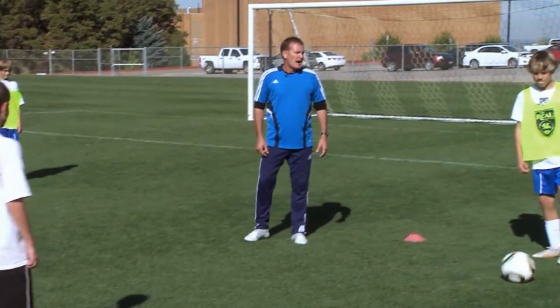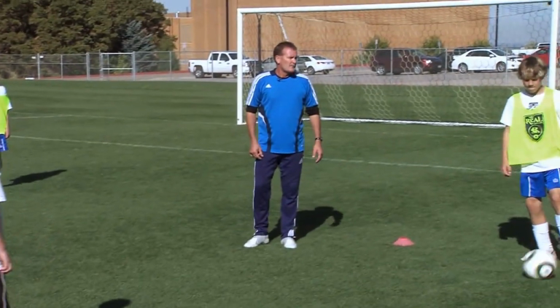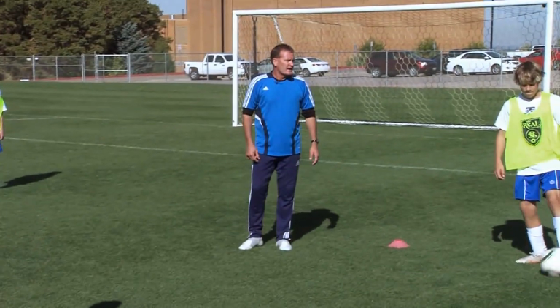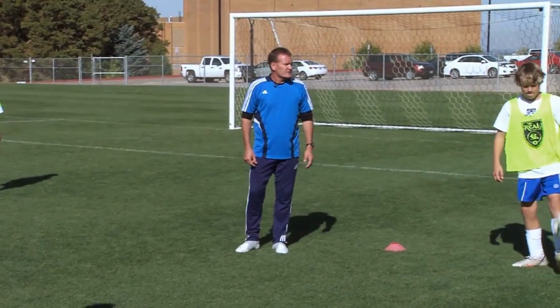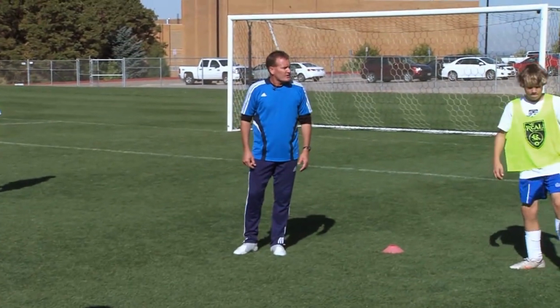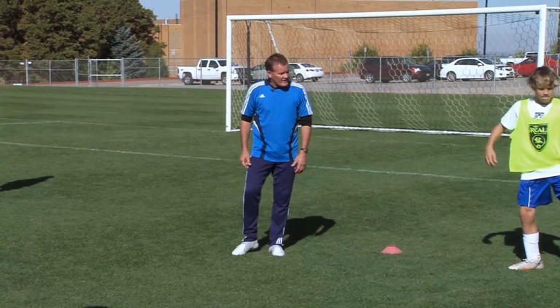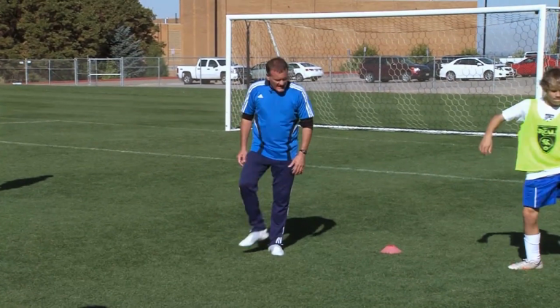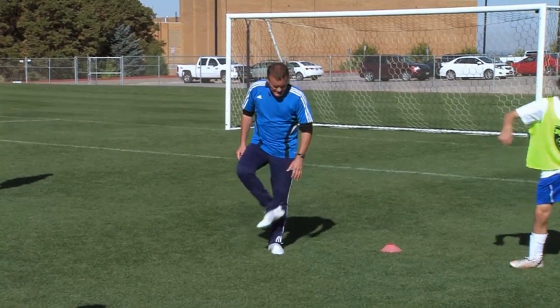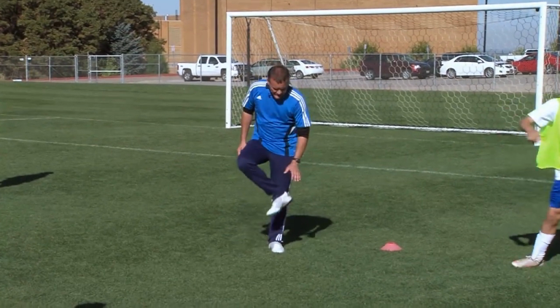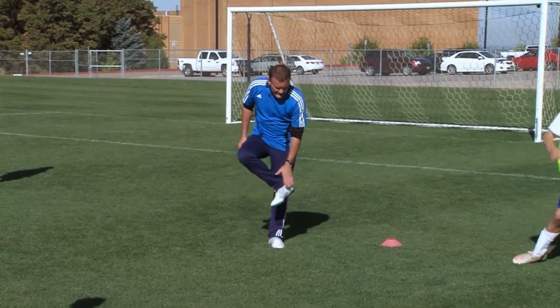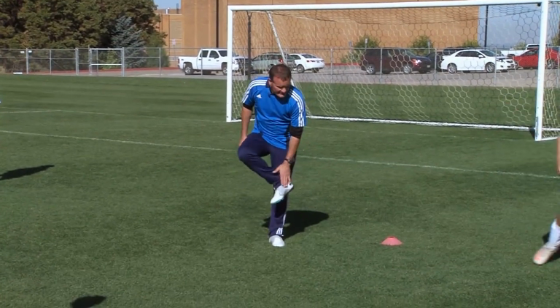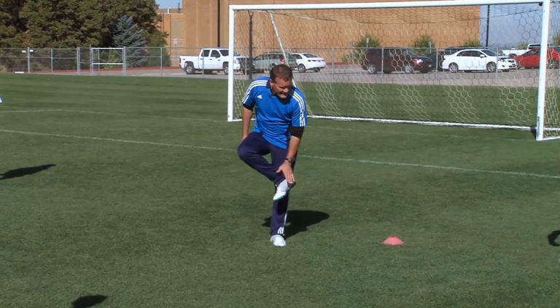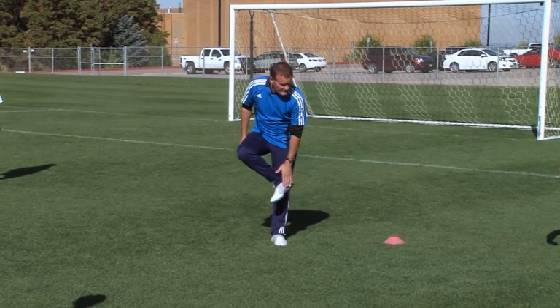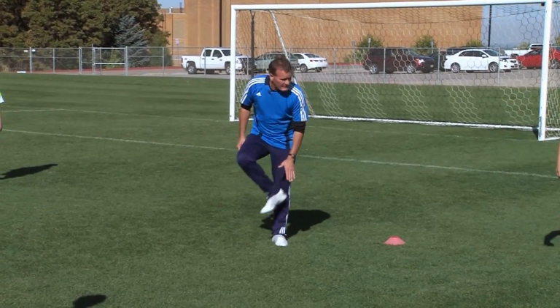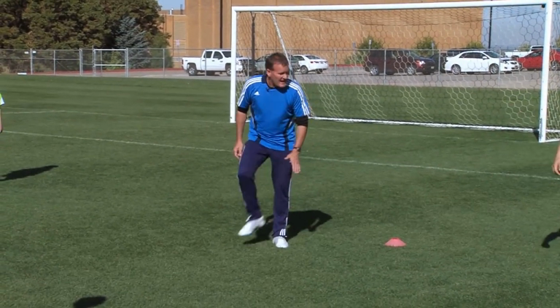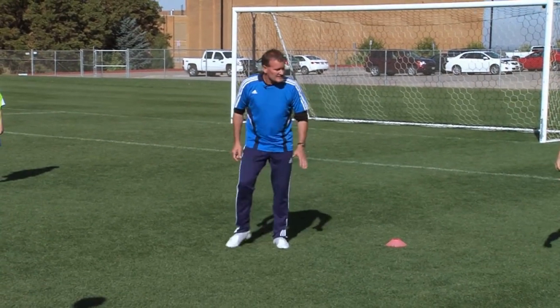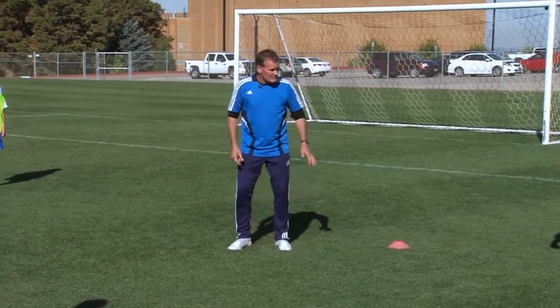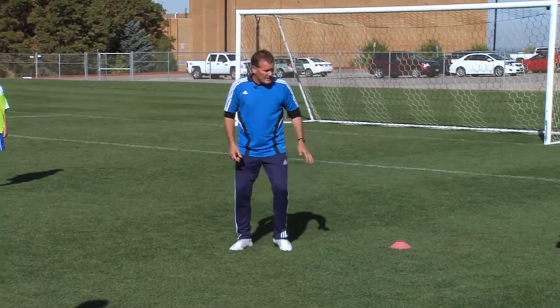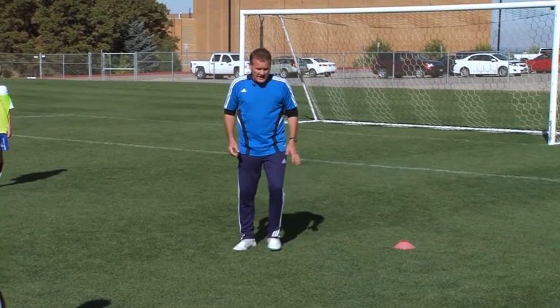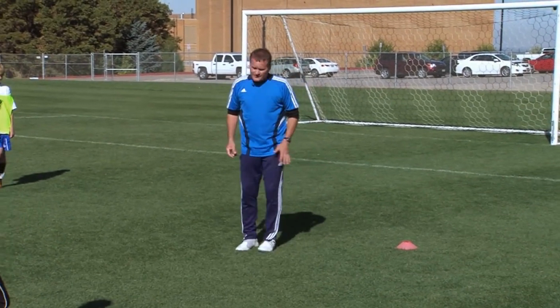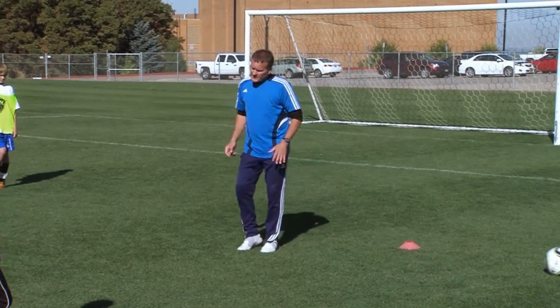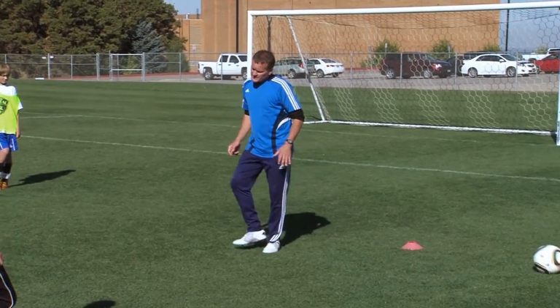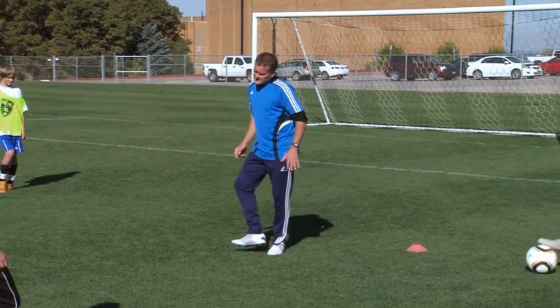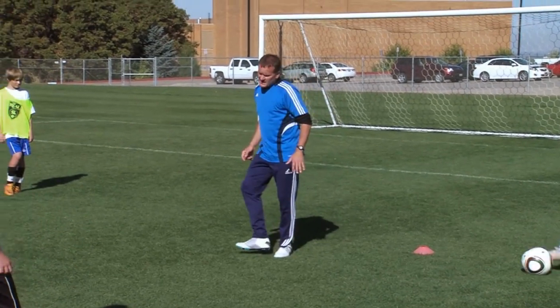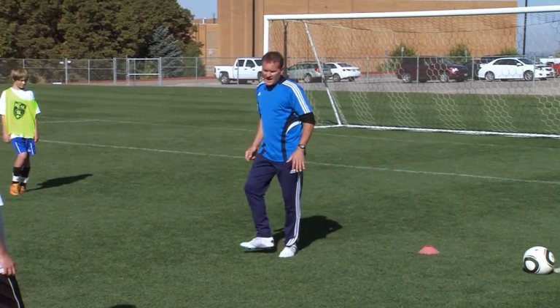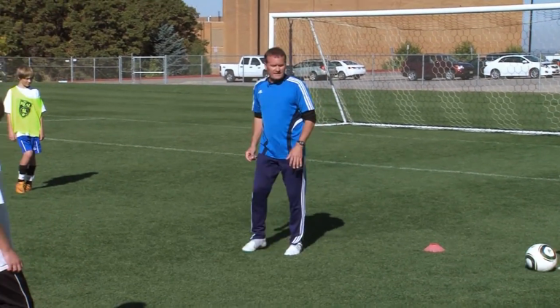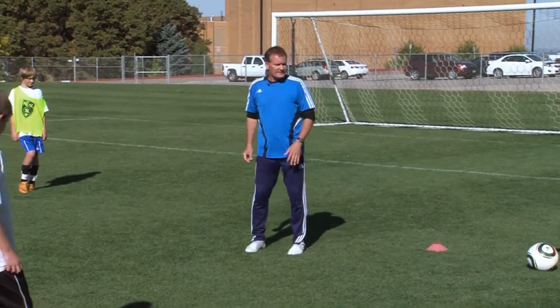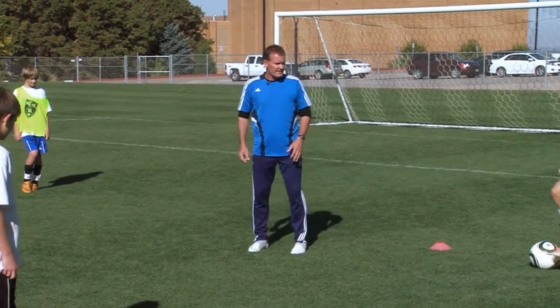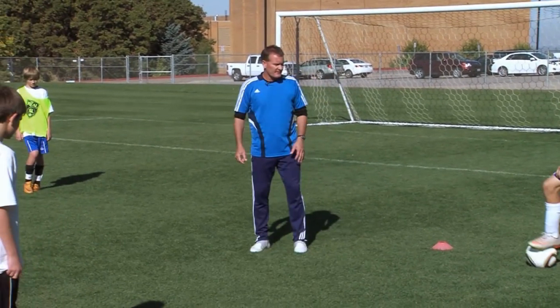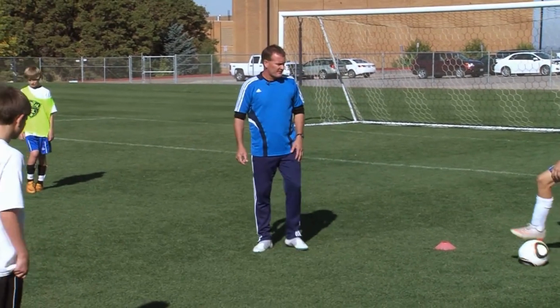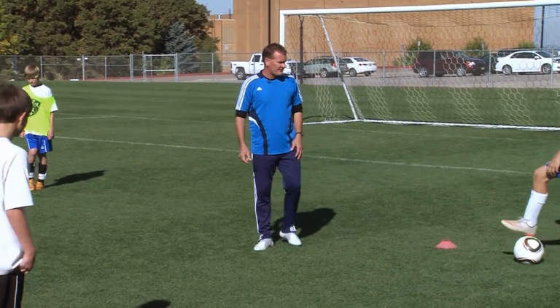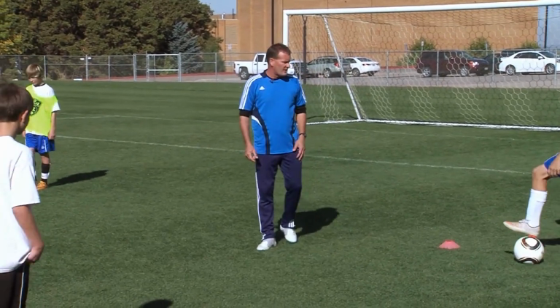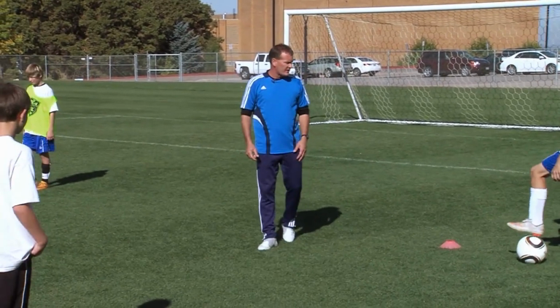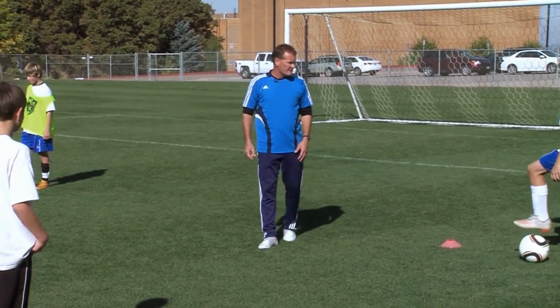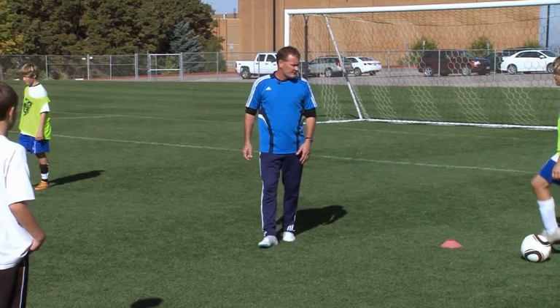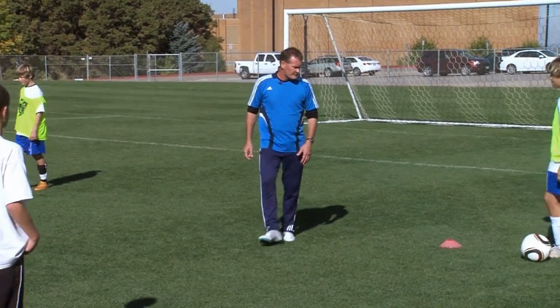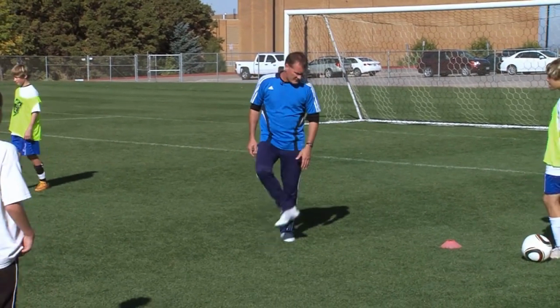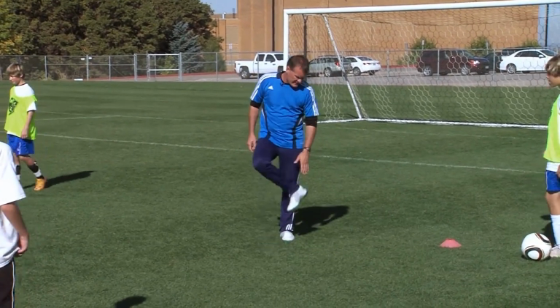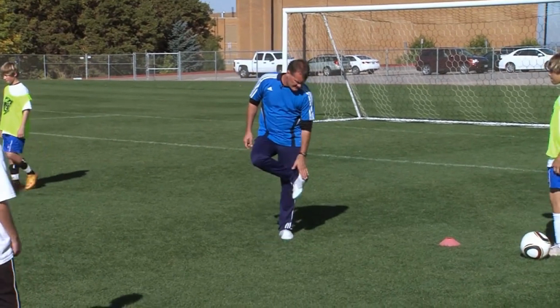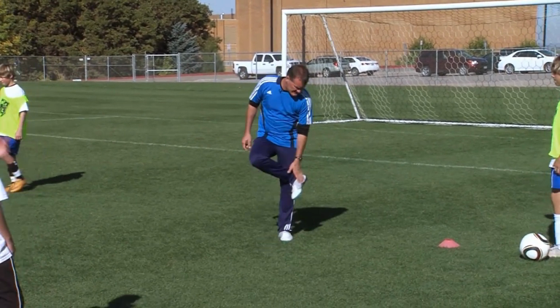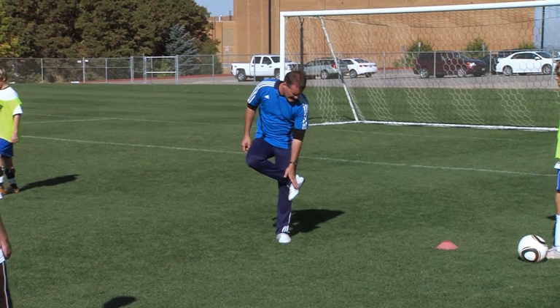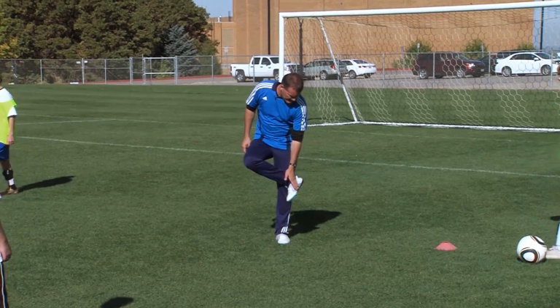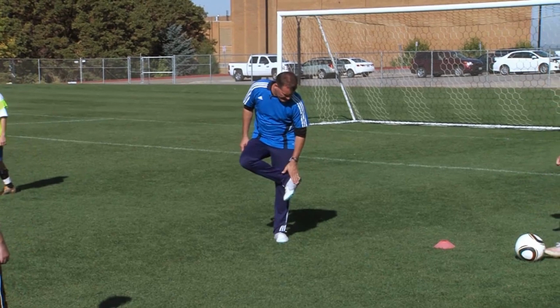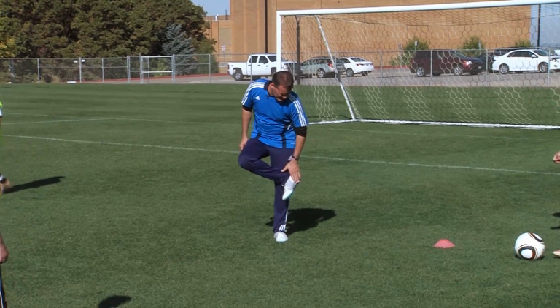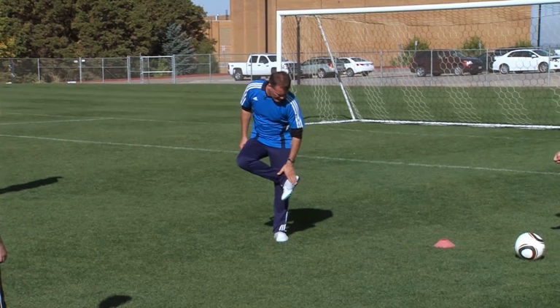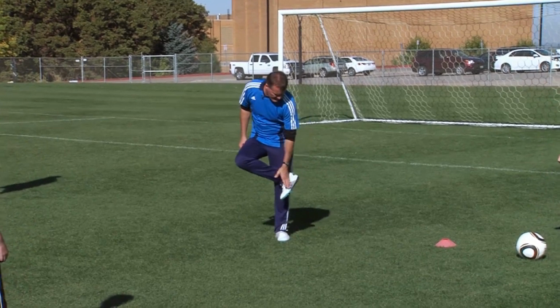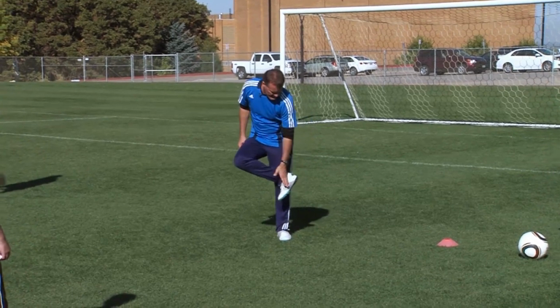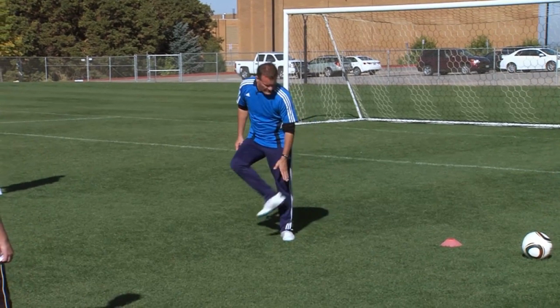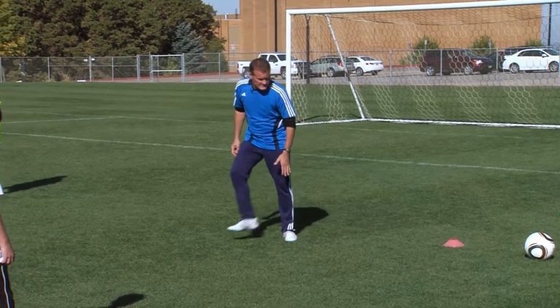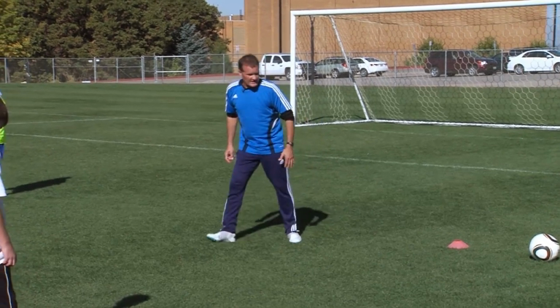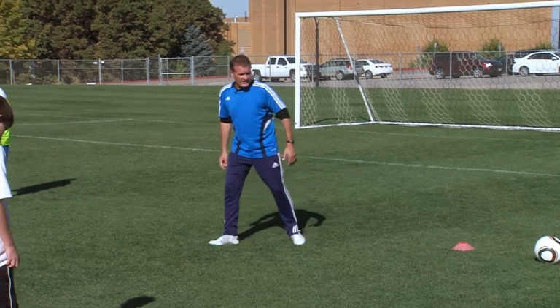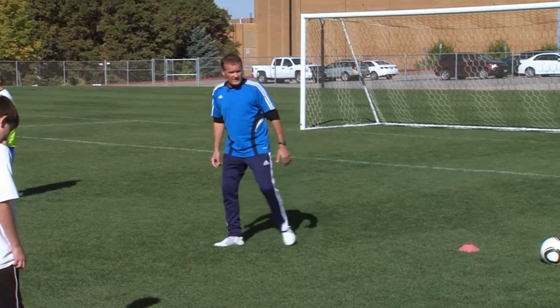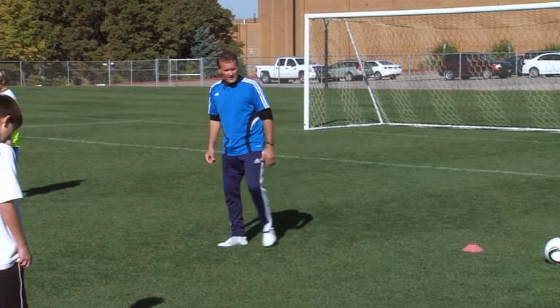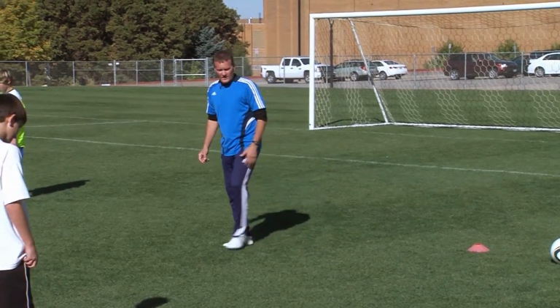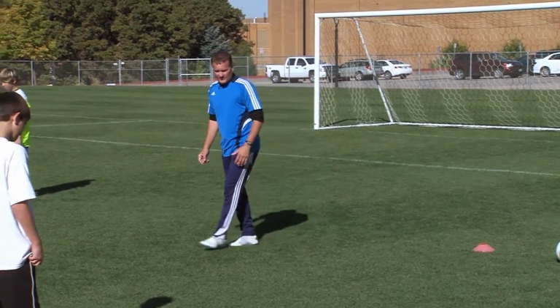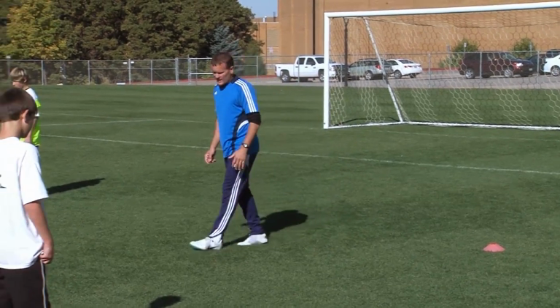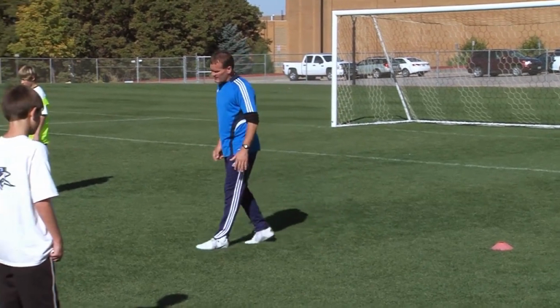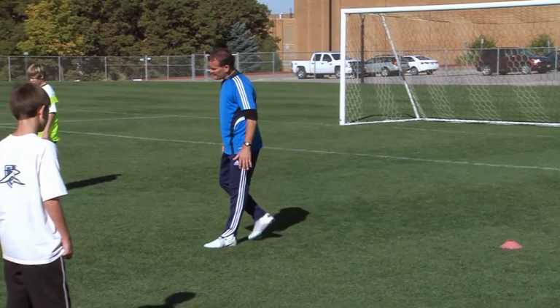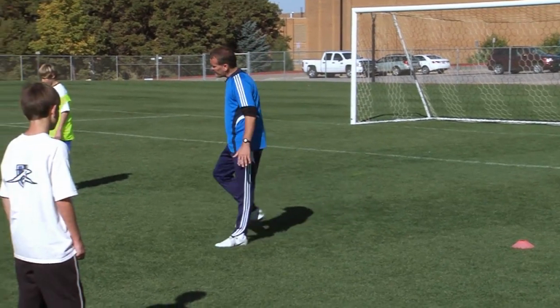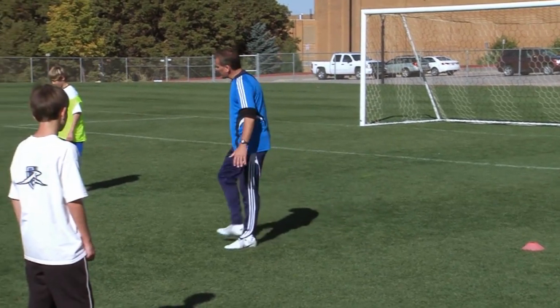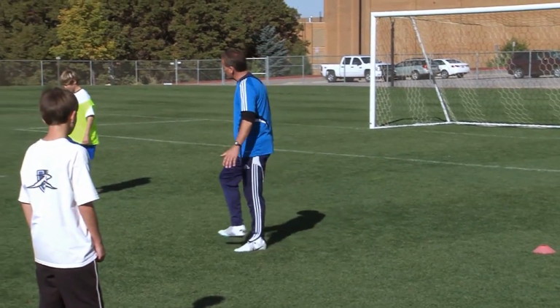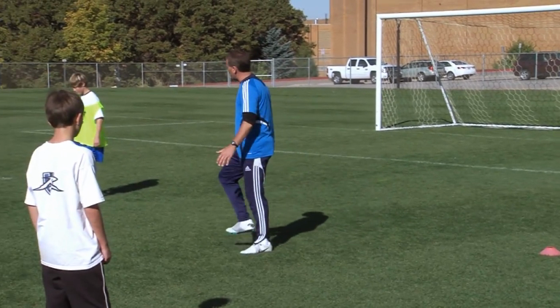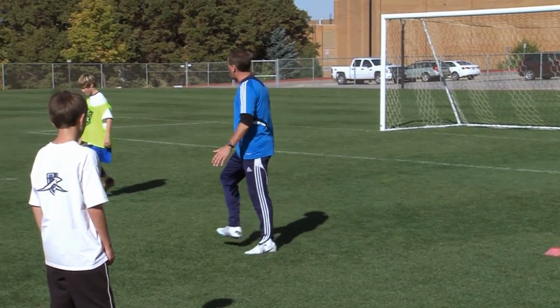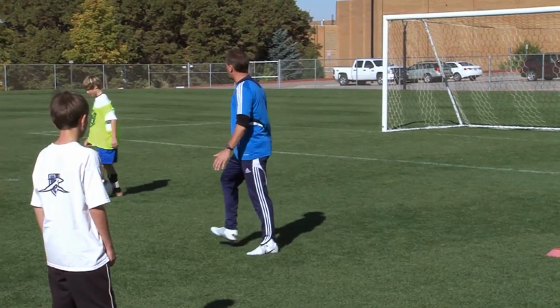Make sure guys we're getting that pass right off the inside of the foot — right inside where it curves, right off the ankle bone.